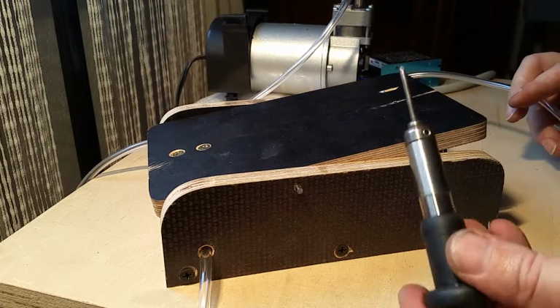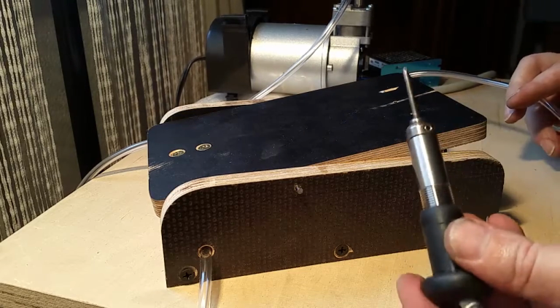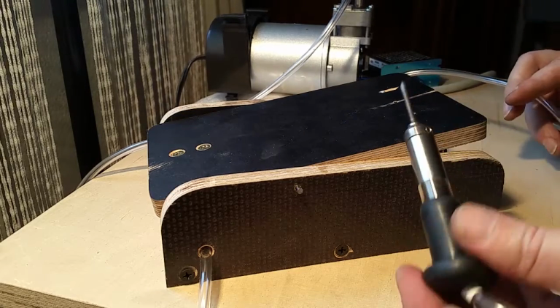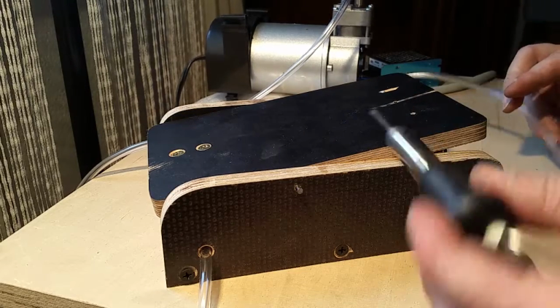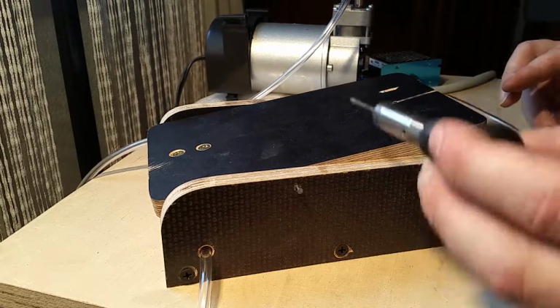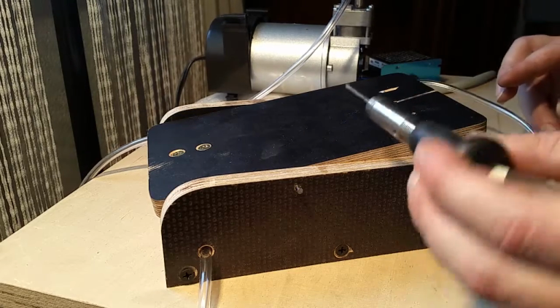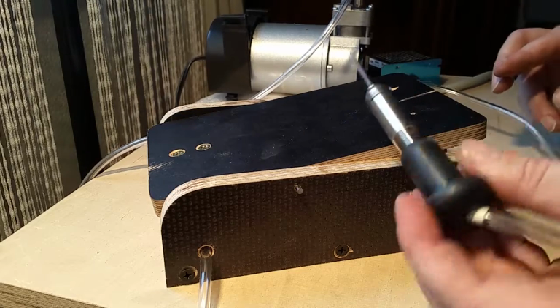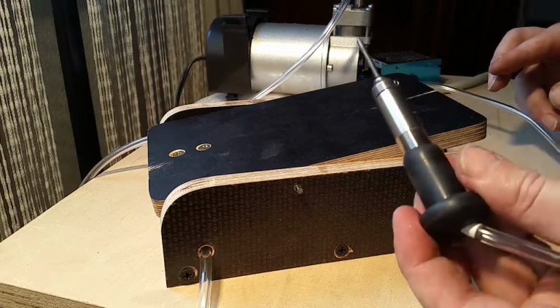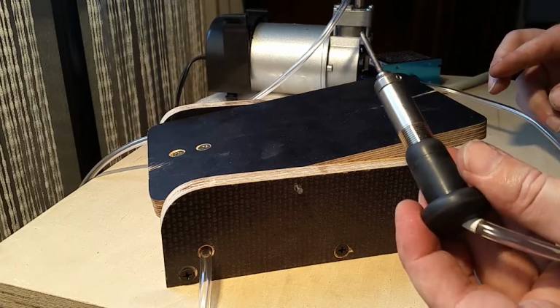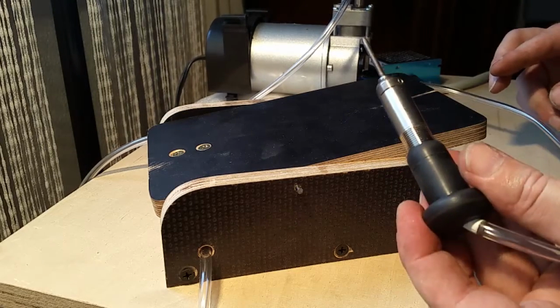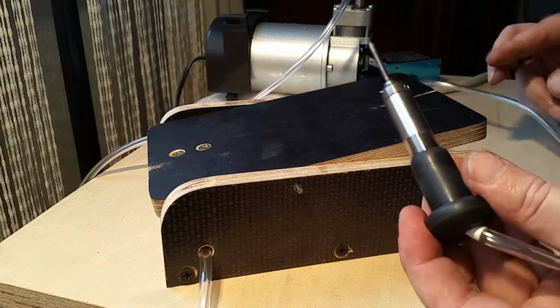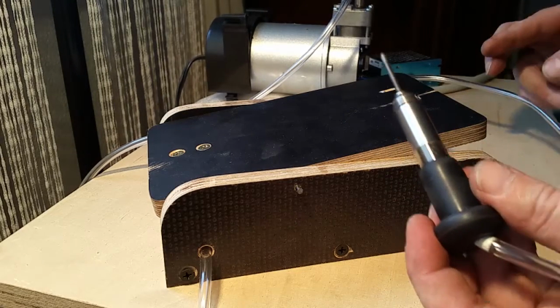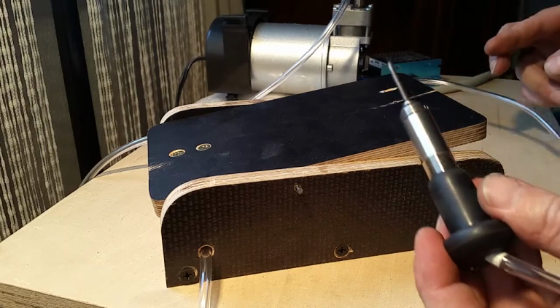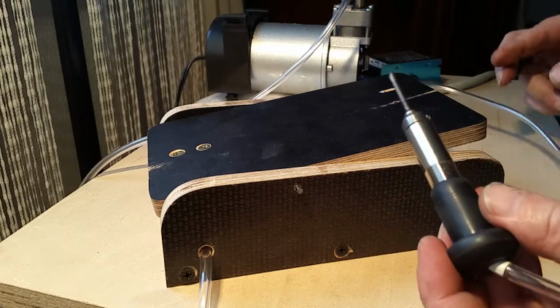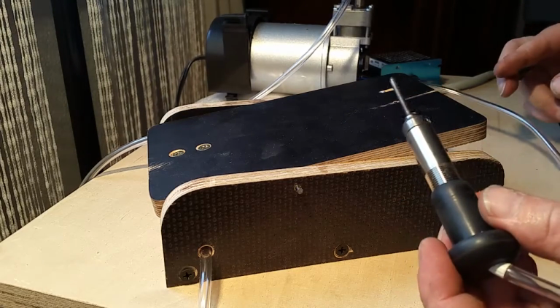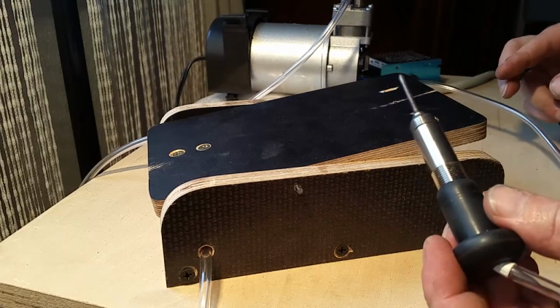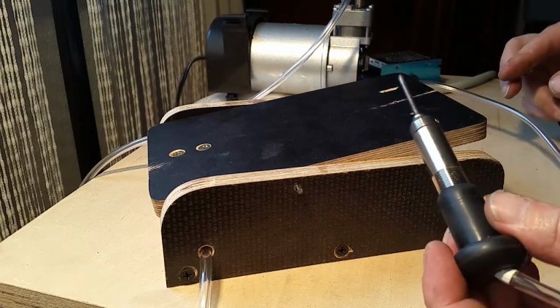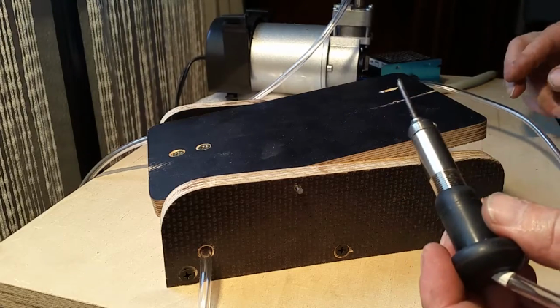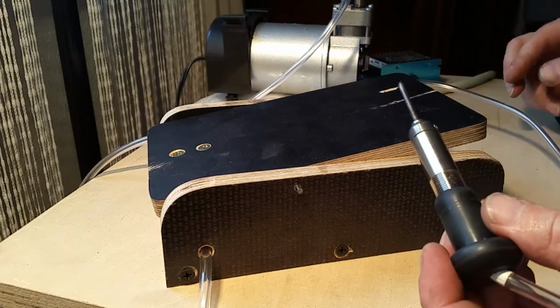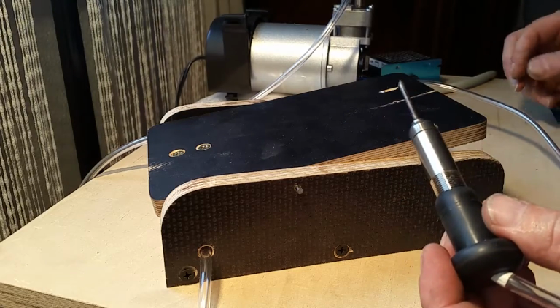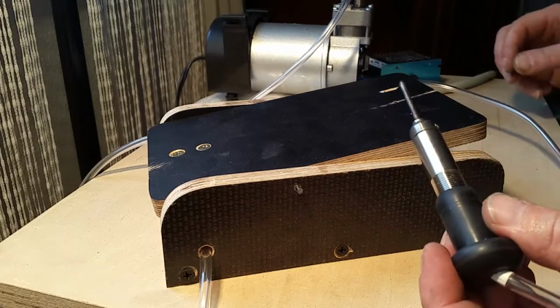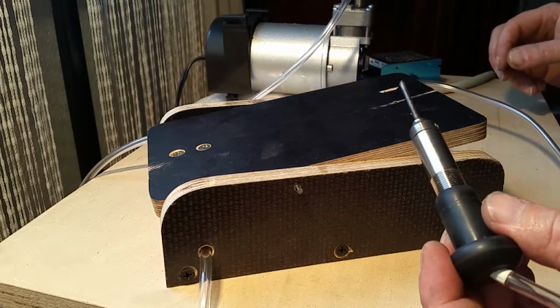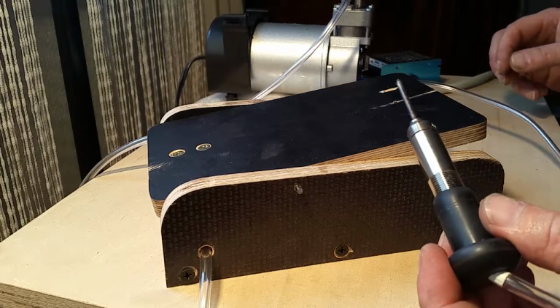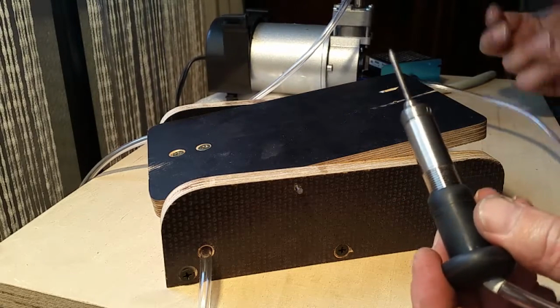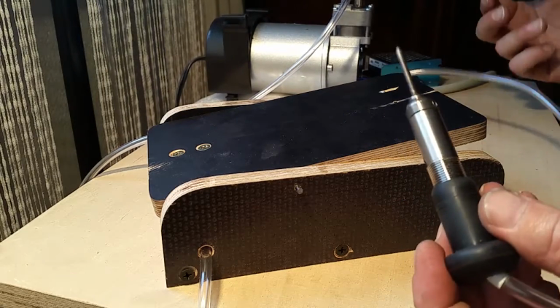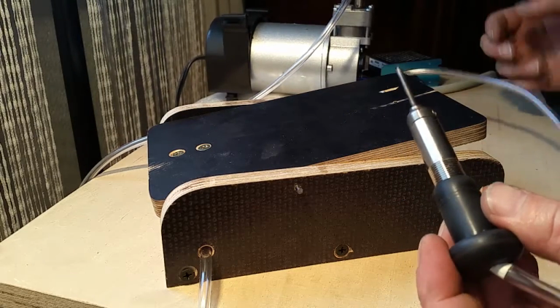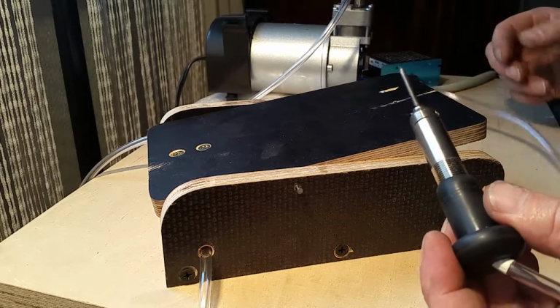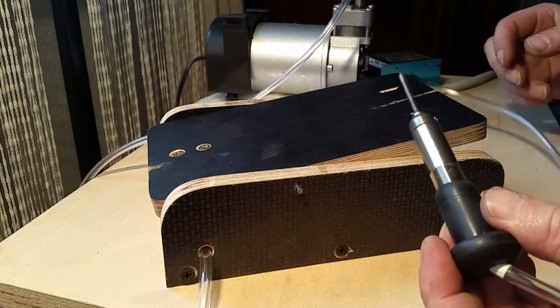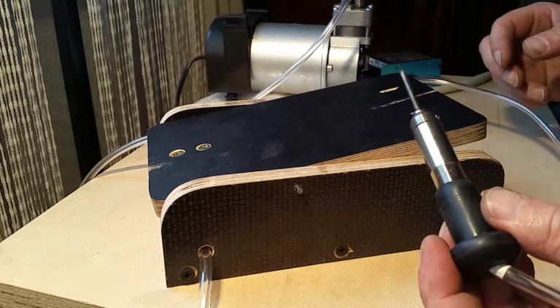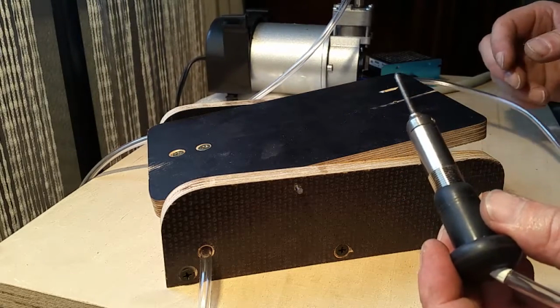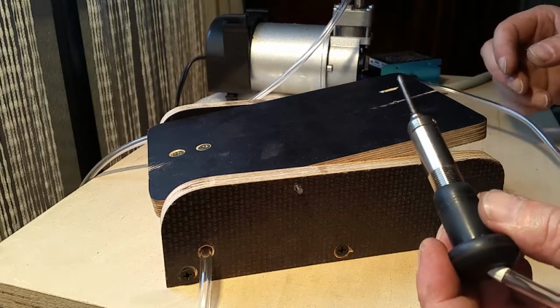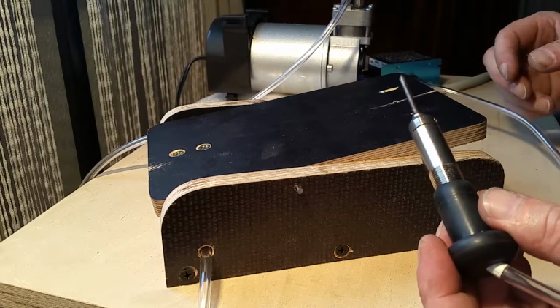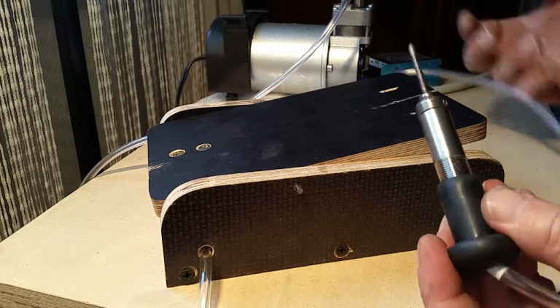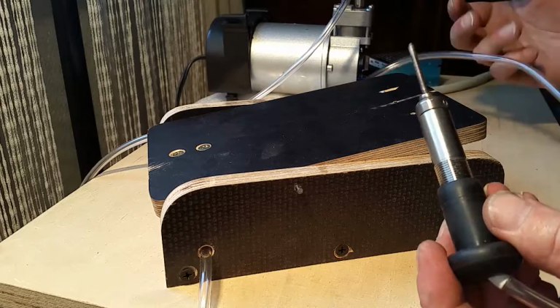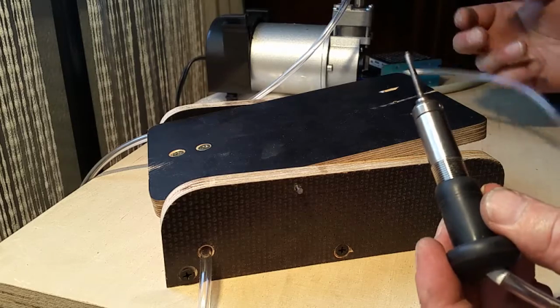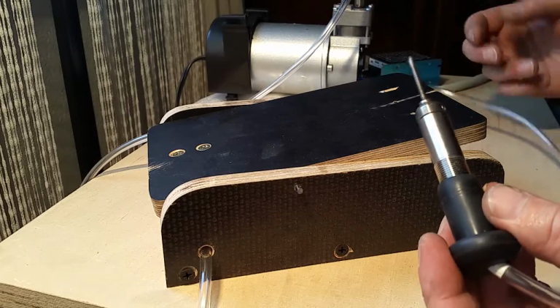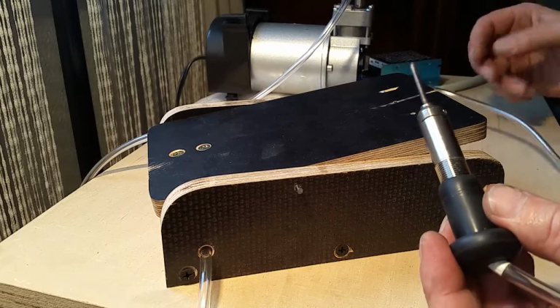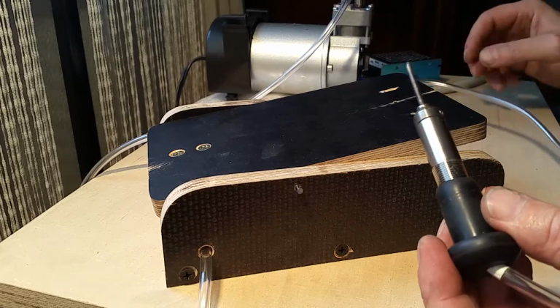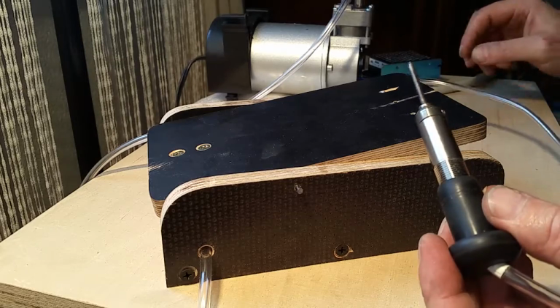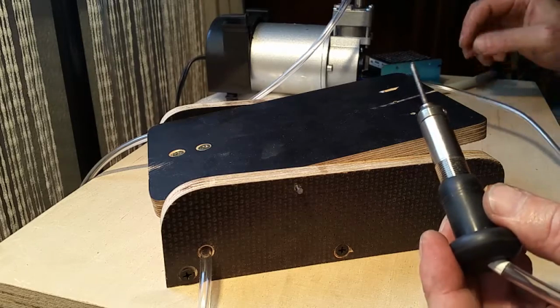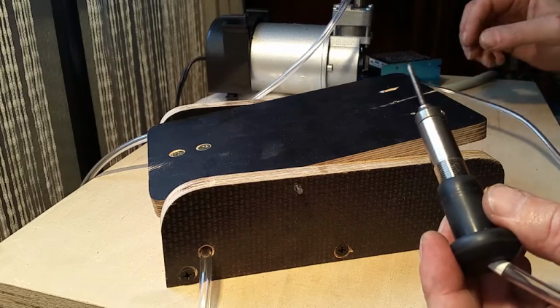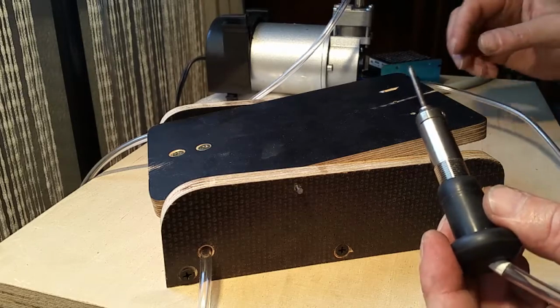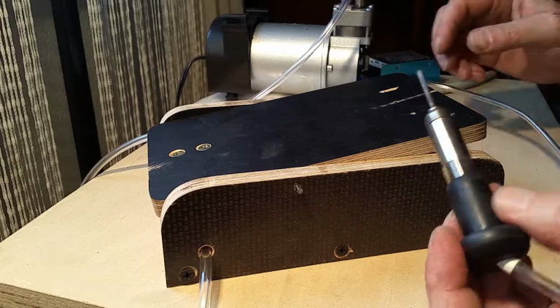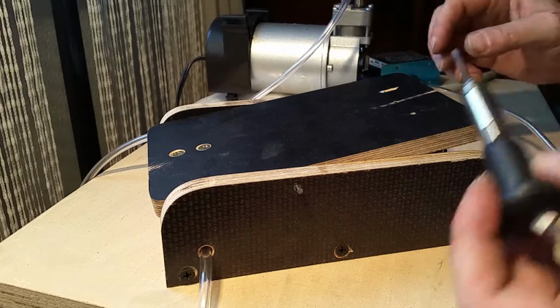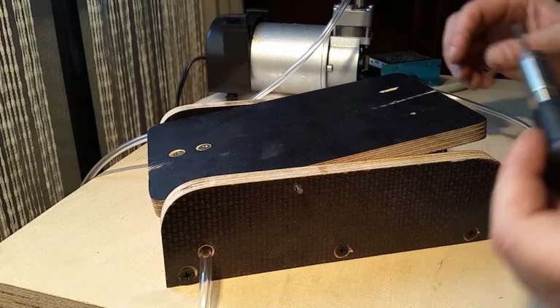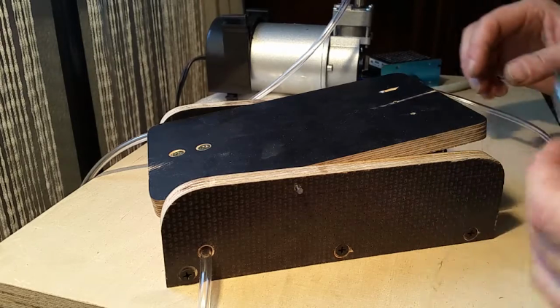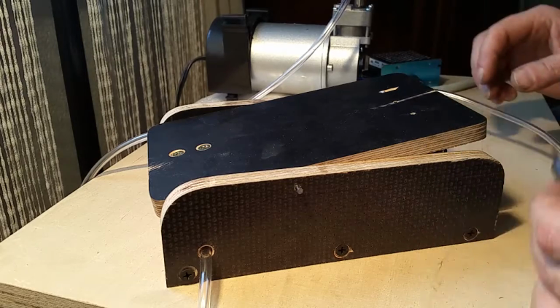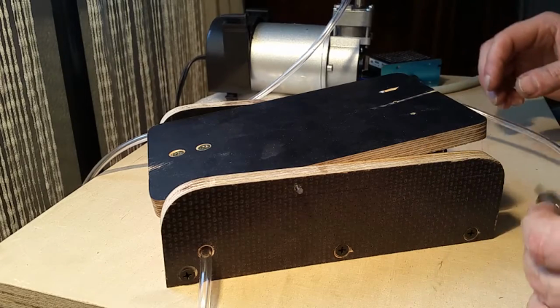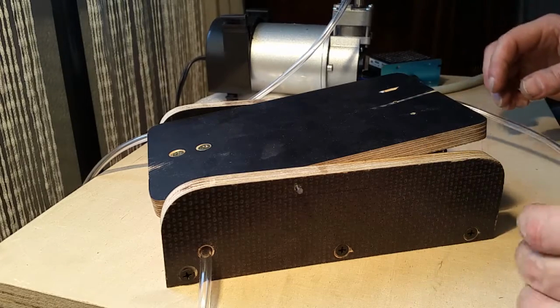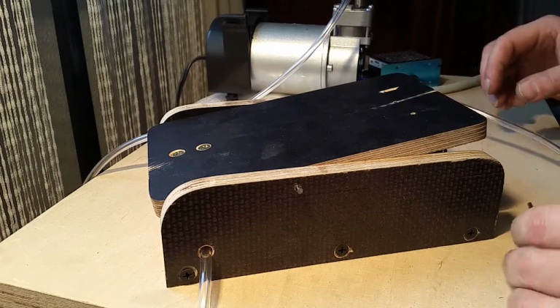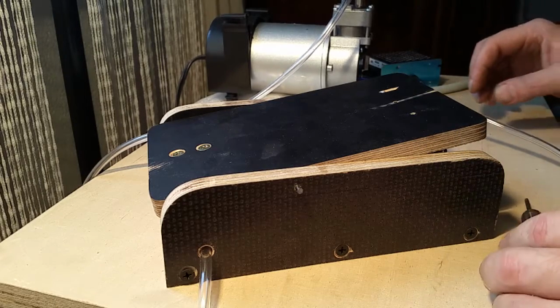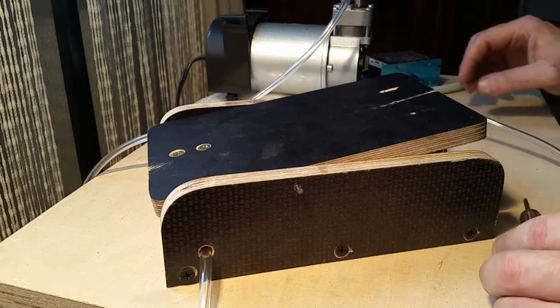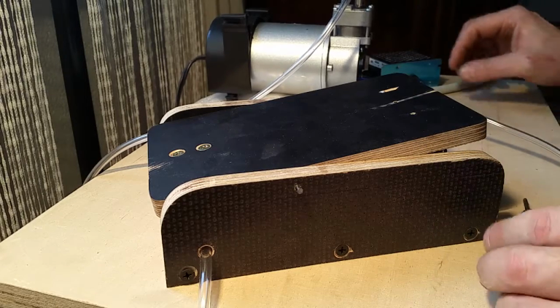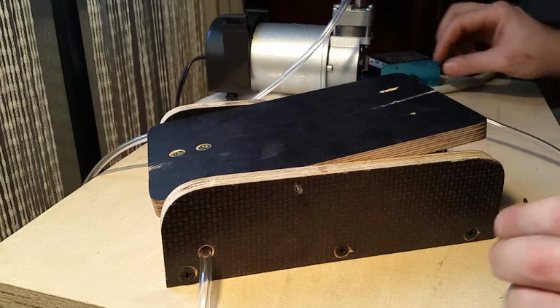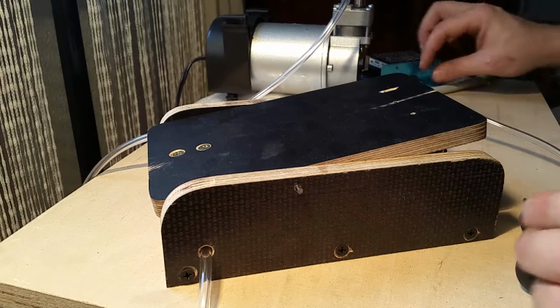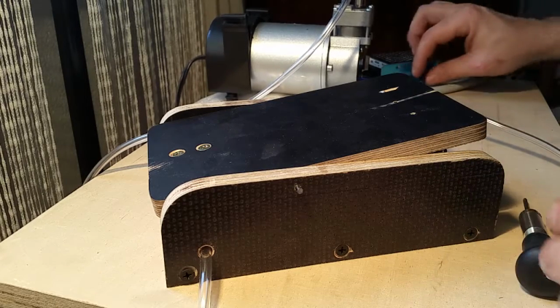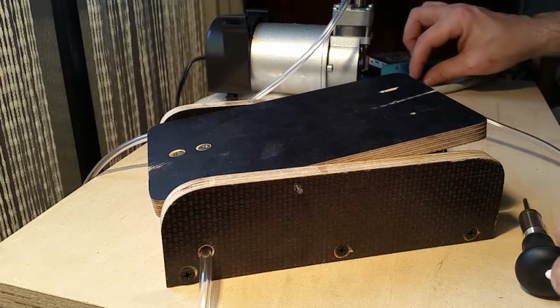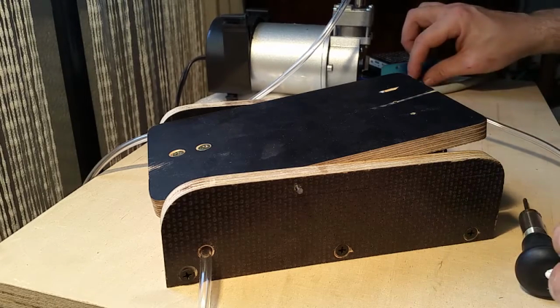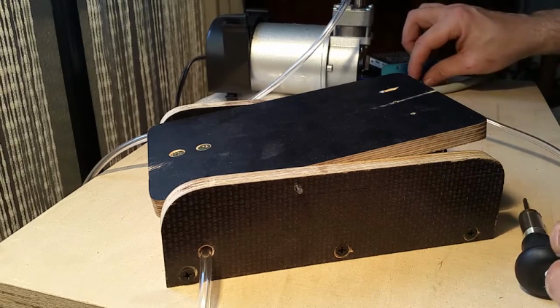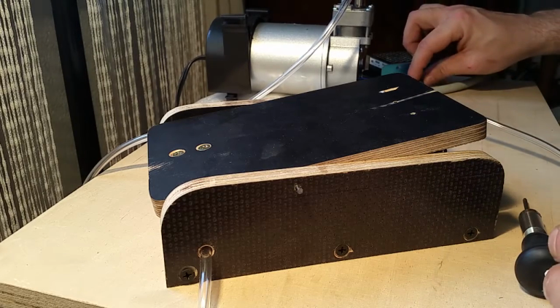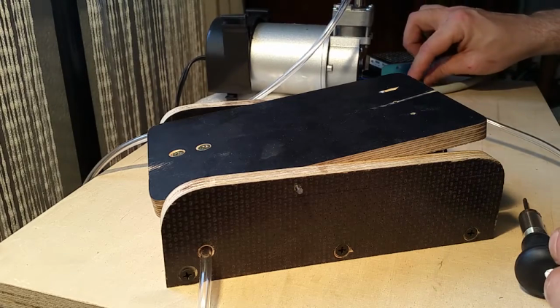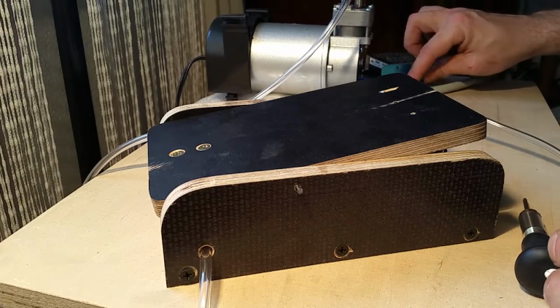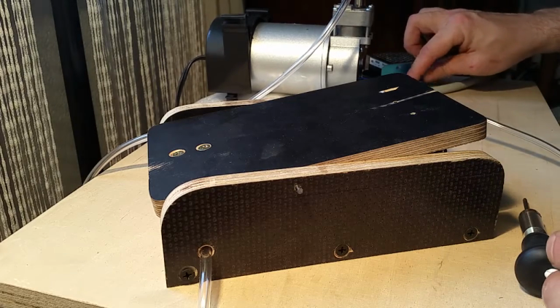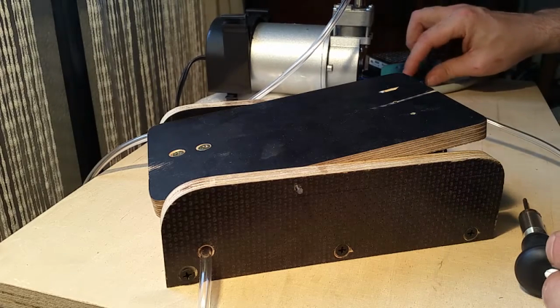It's quite simple, nothing special — just a little foot pedal.